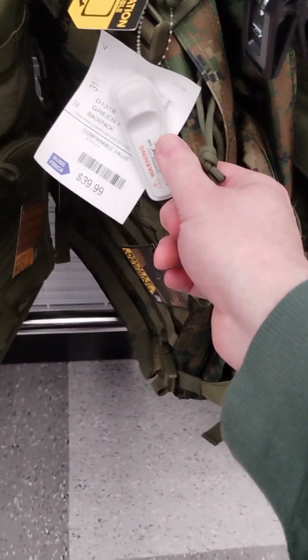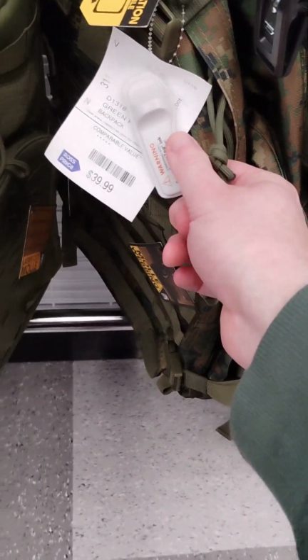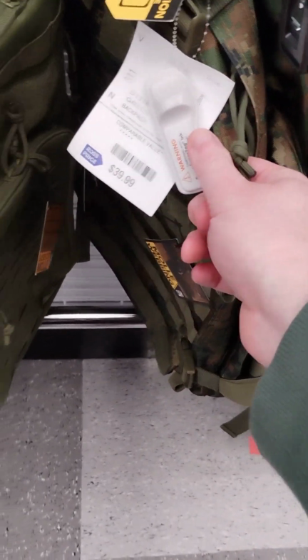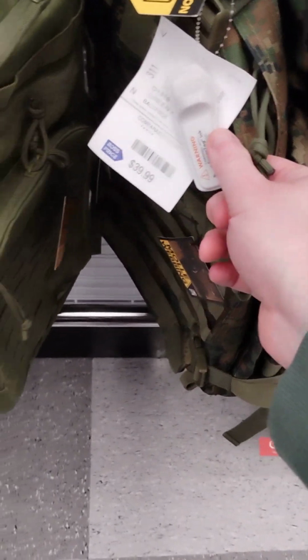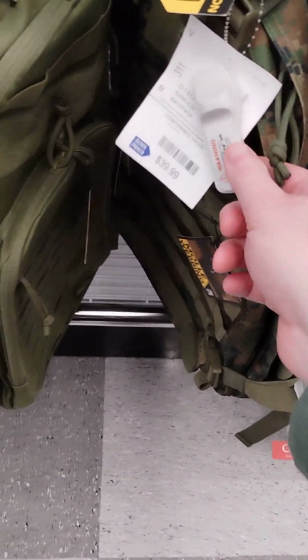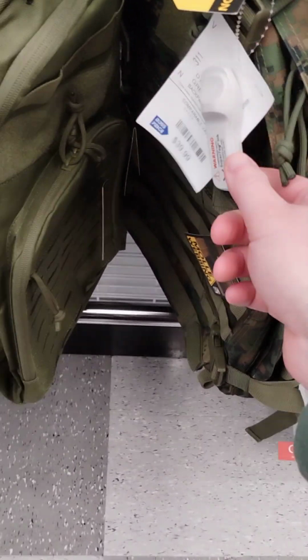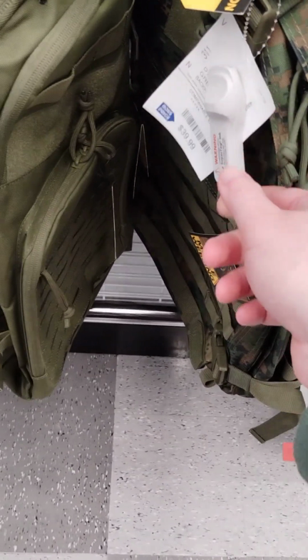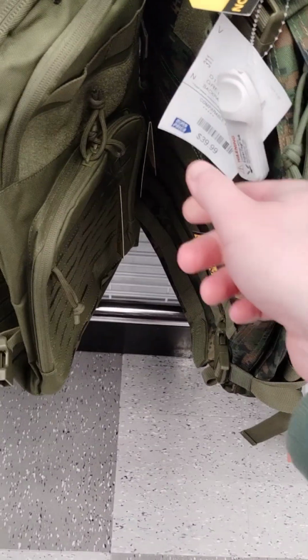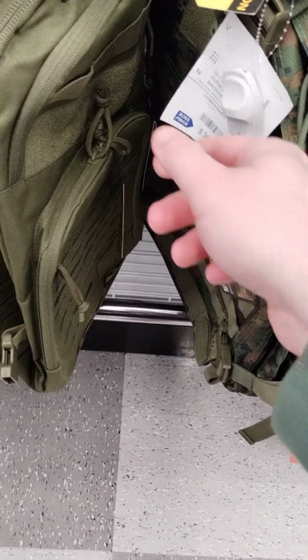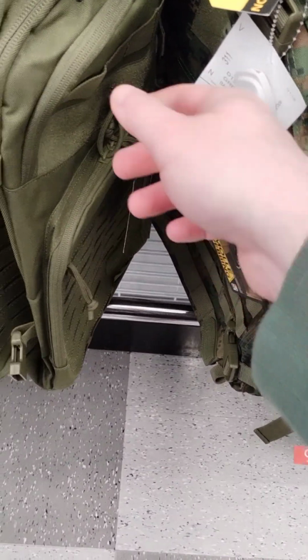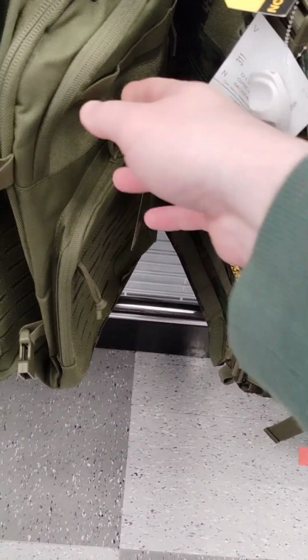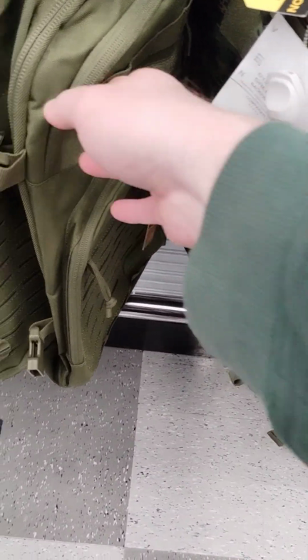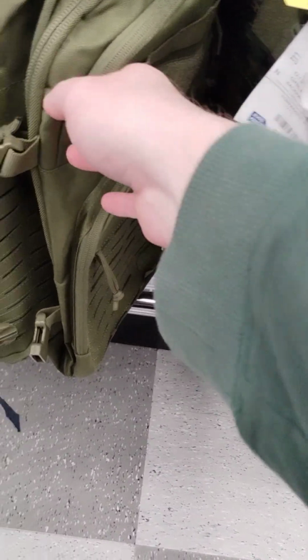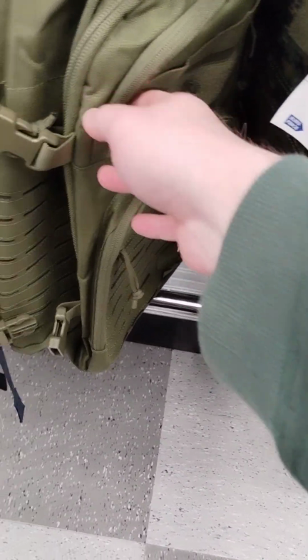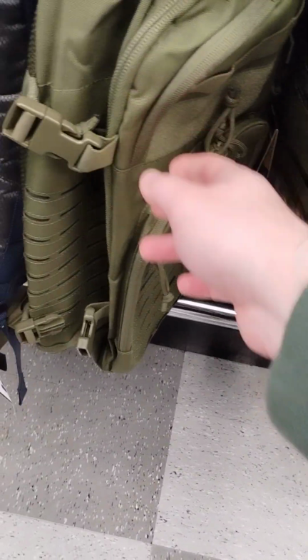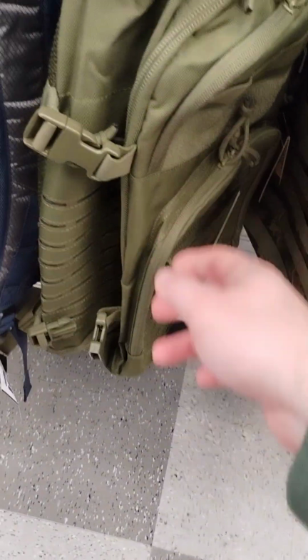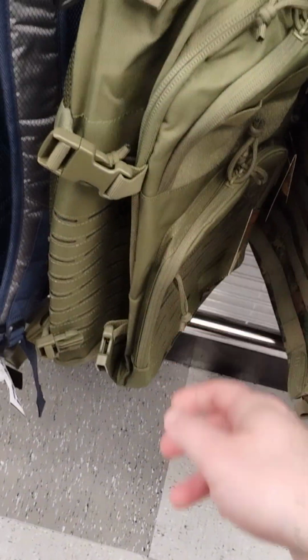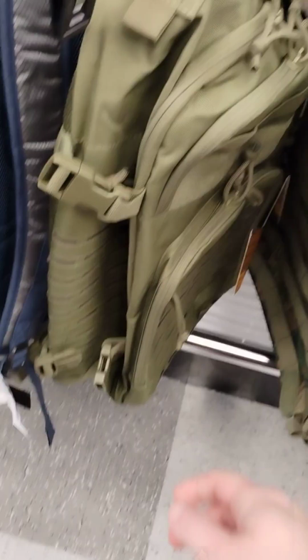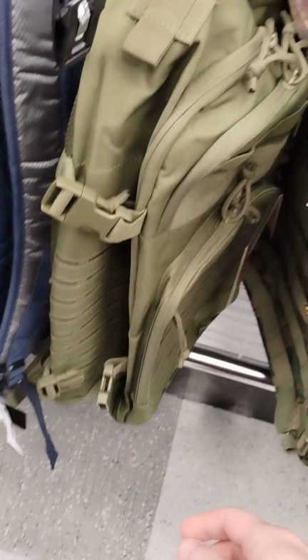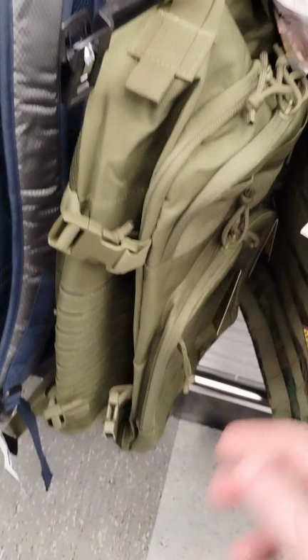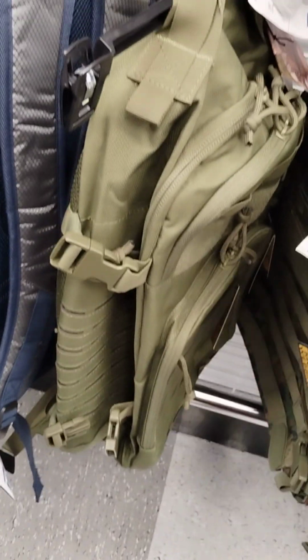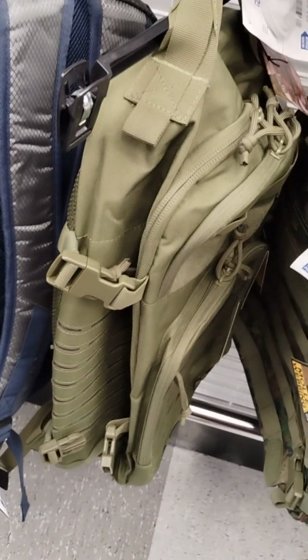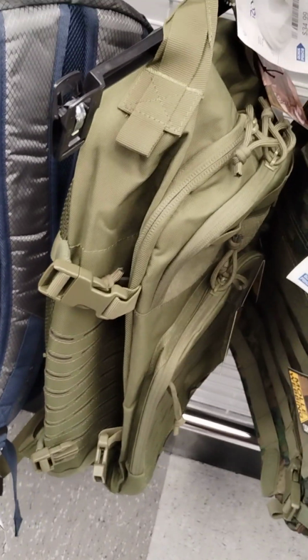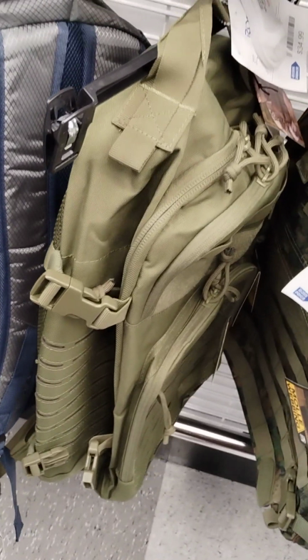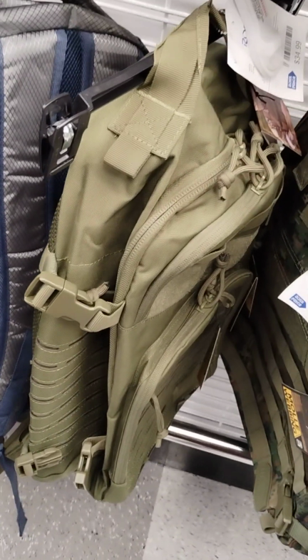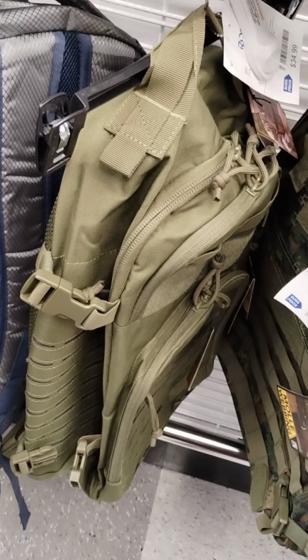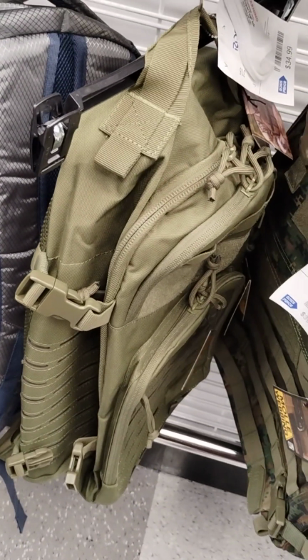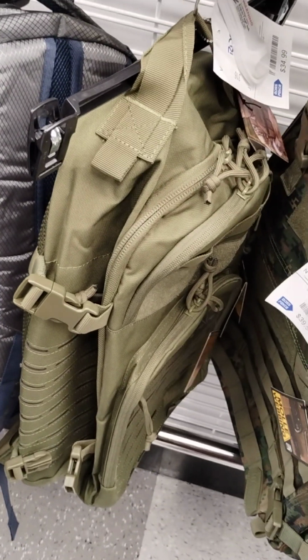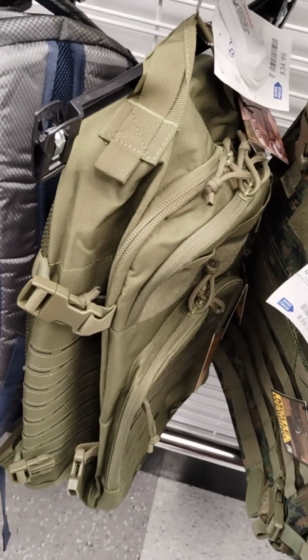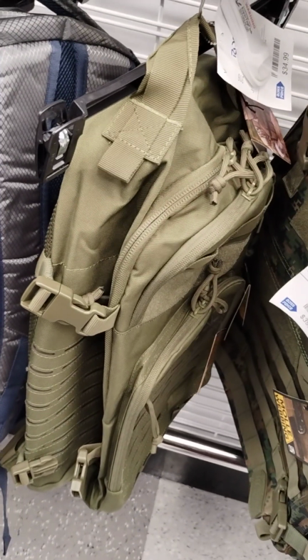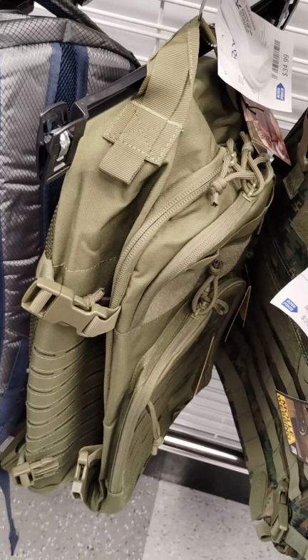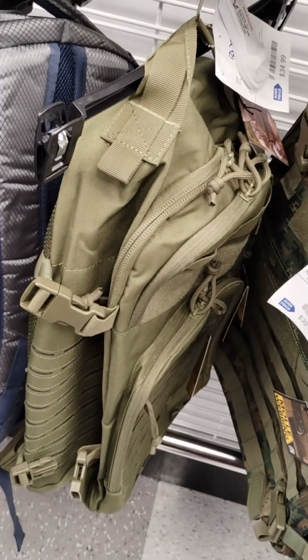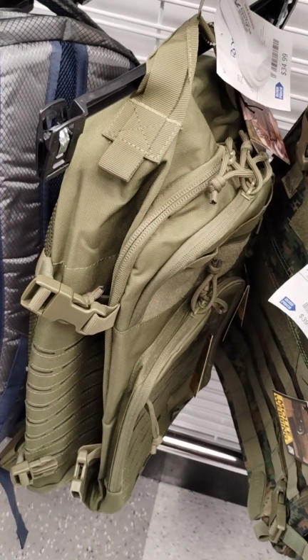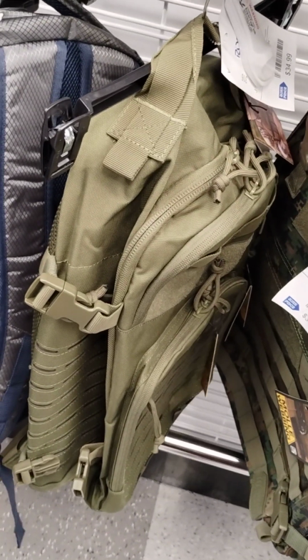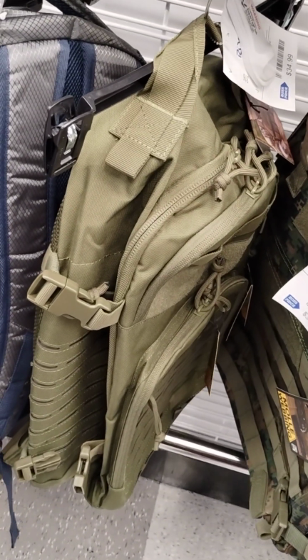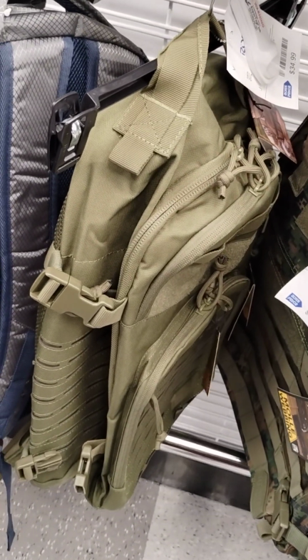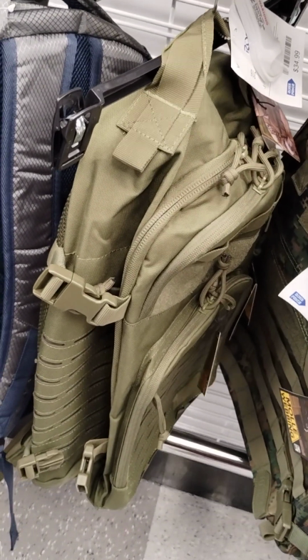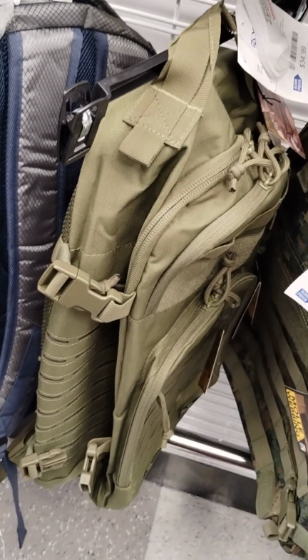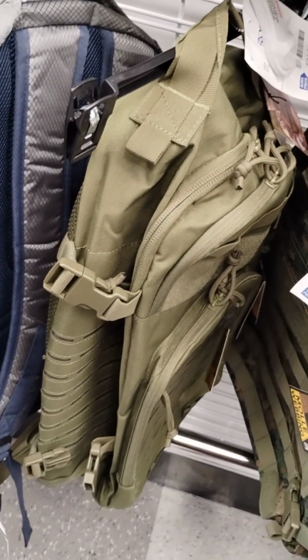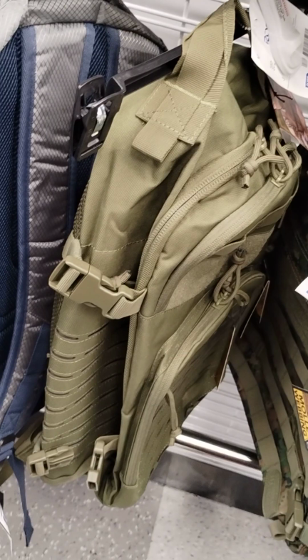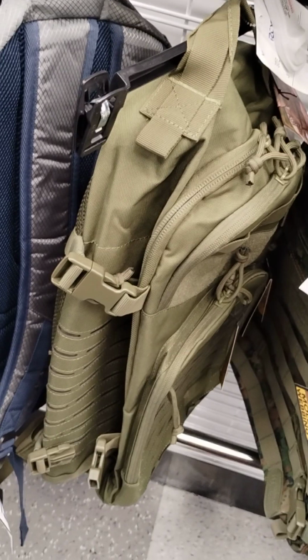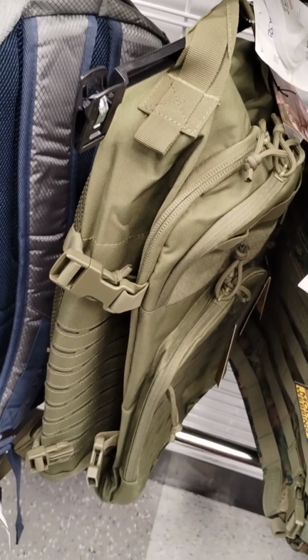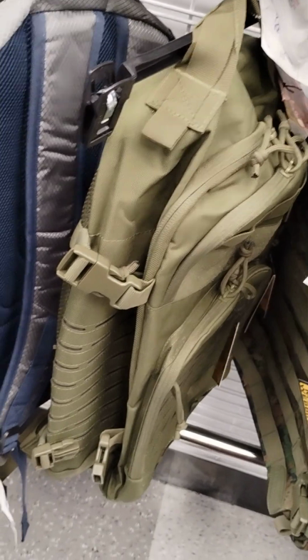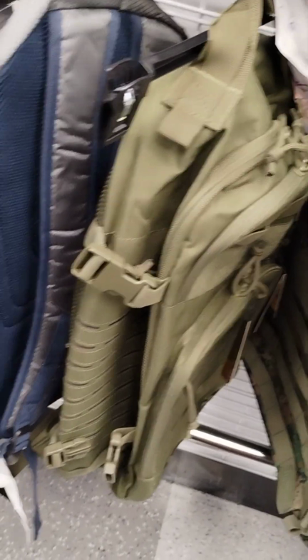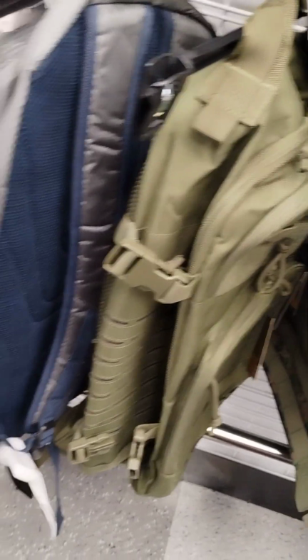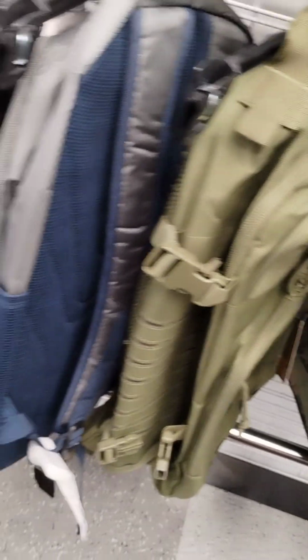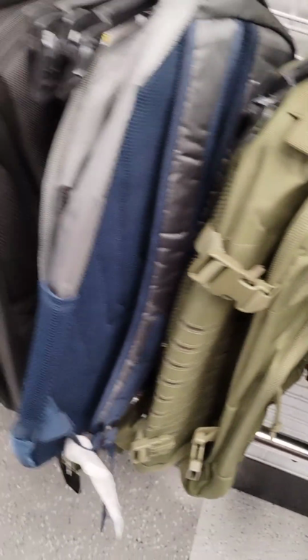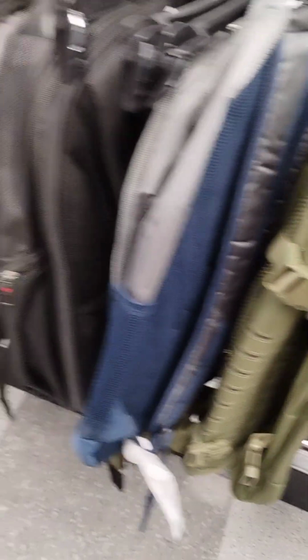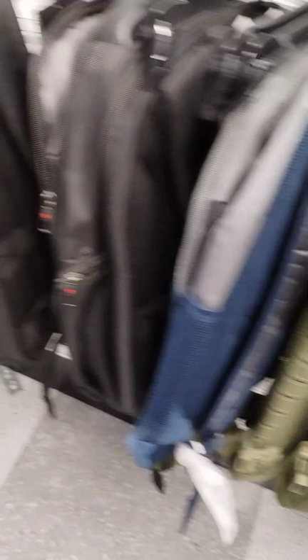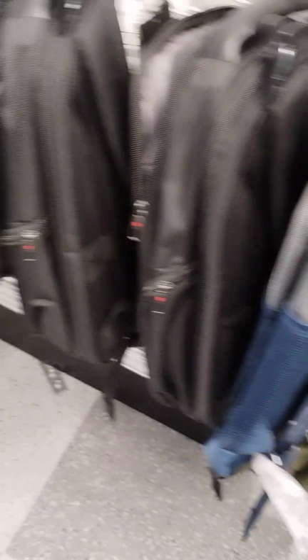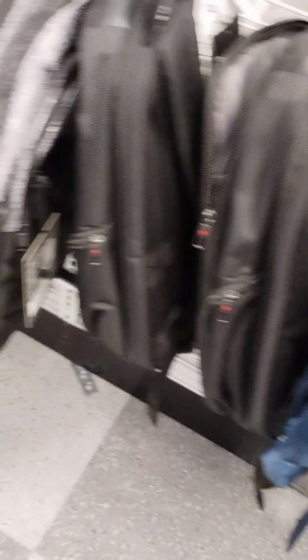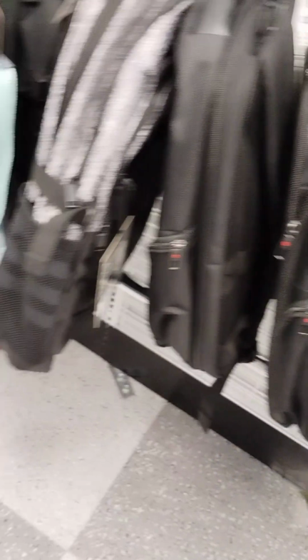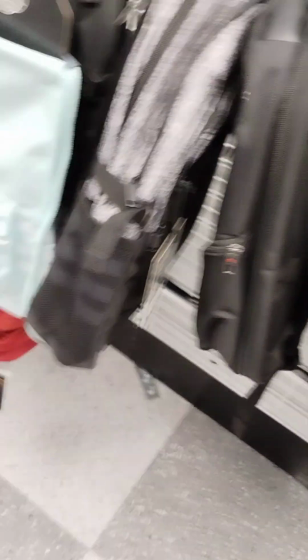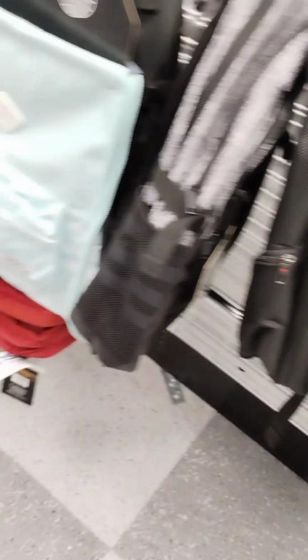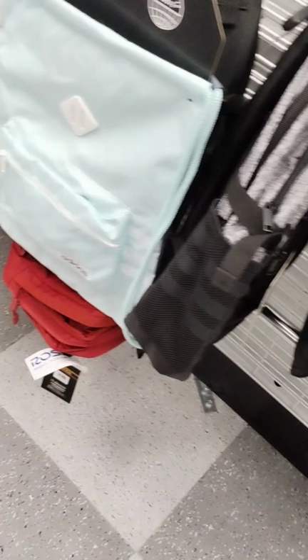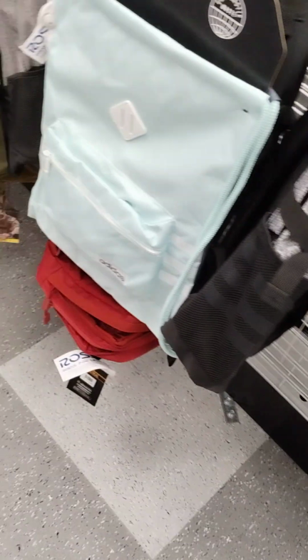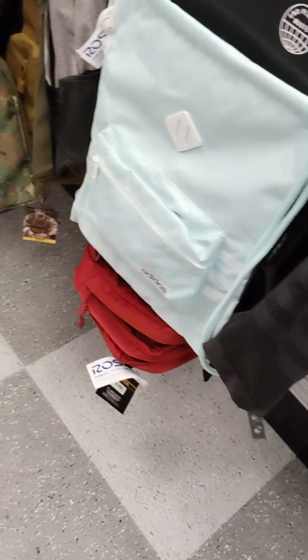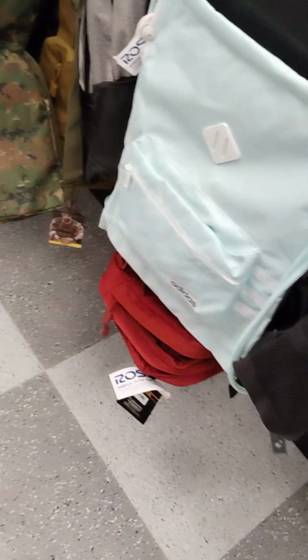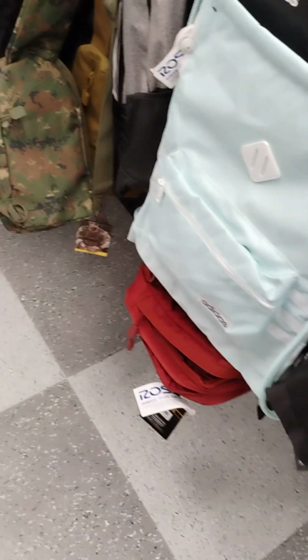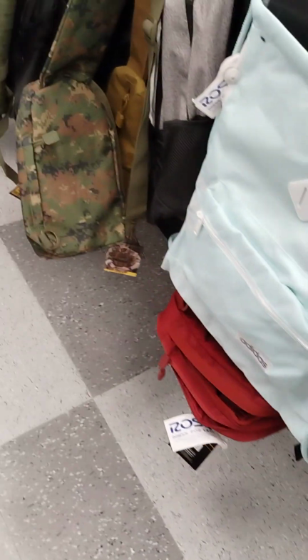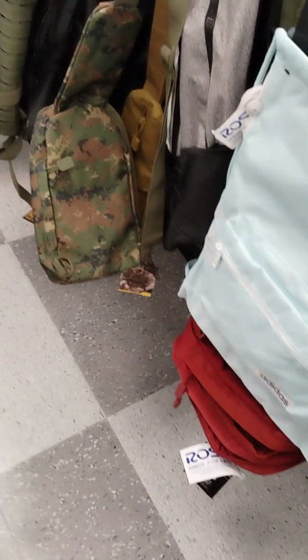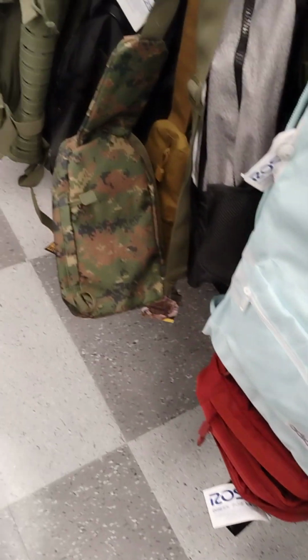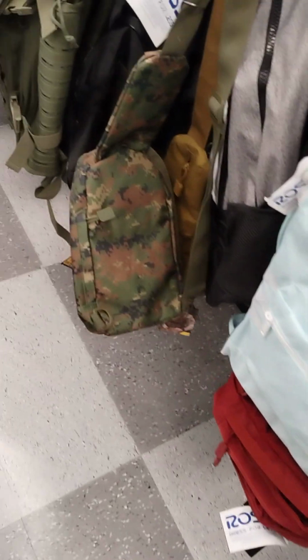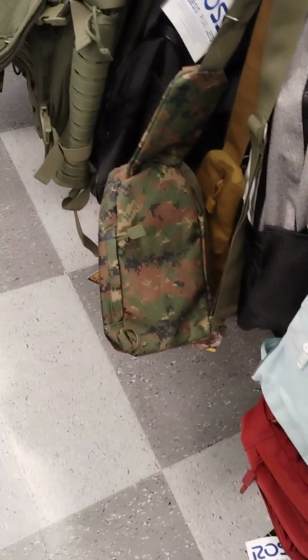As you can see, tons of these highly tactical backpacks for half the prices are website charters. Super cheap, $34.